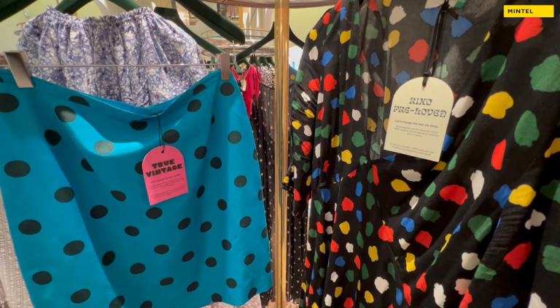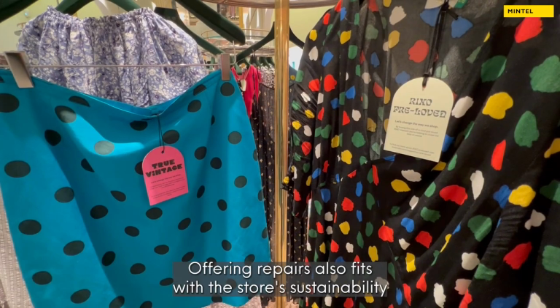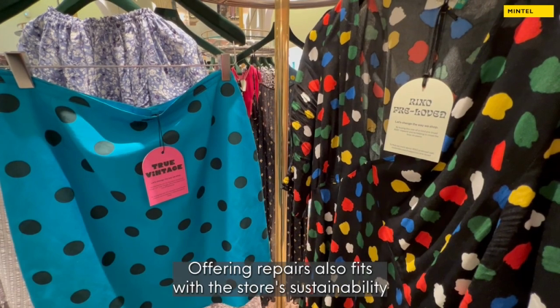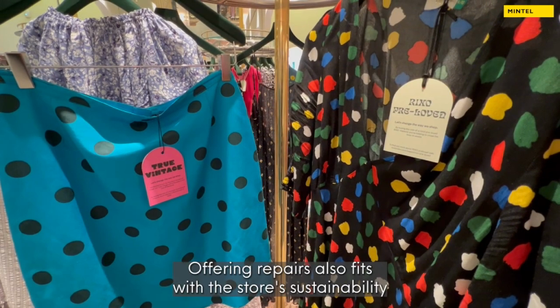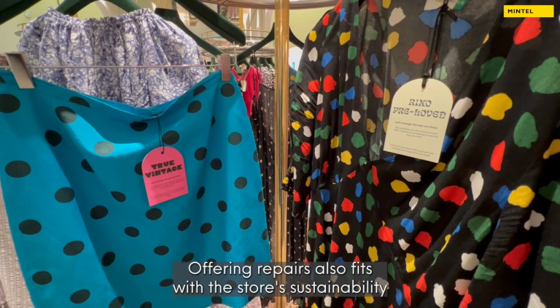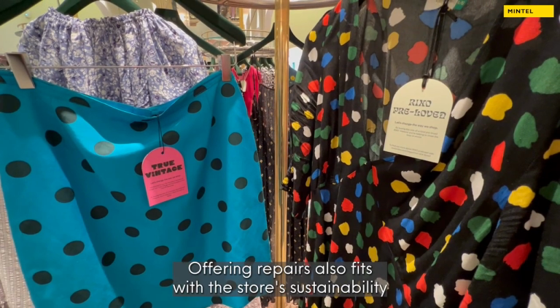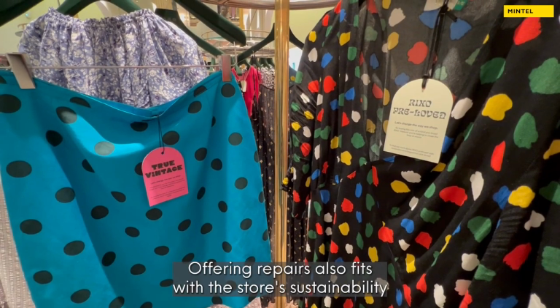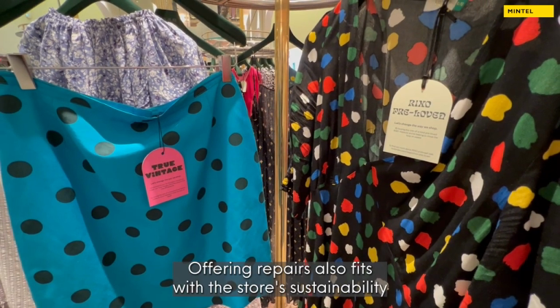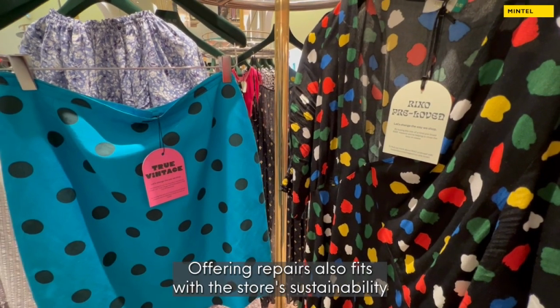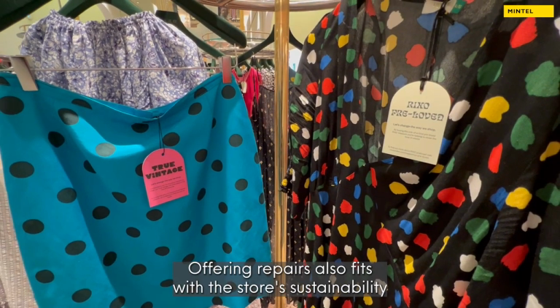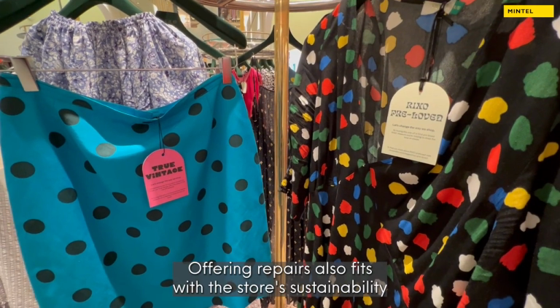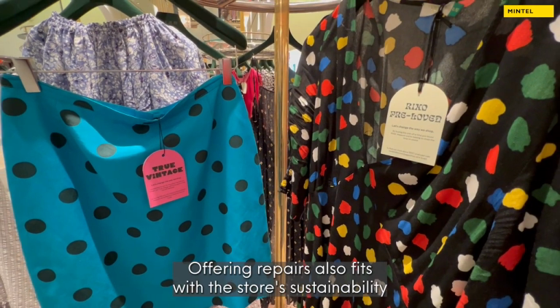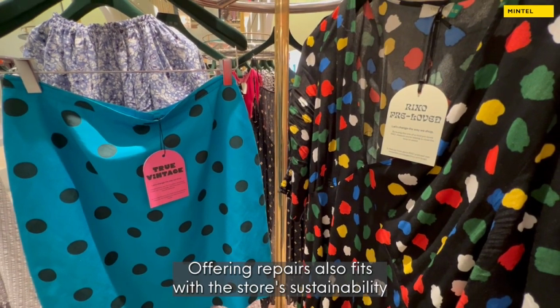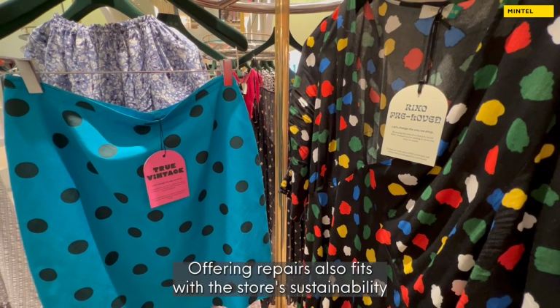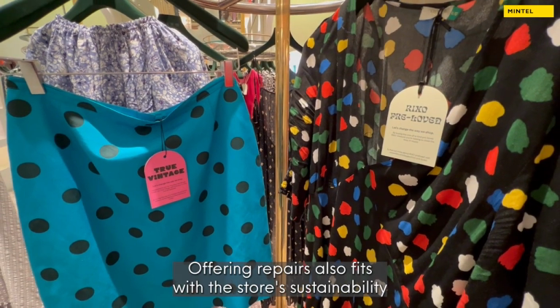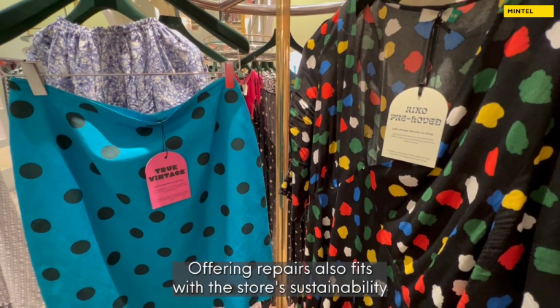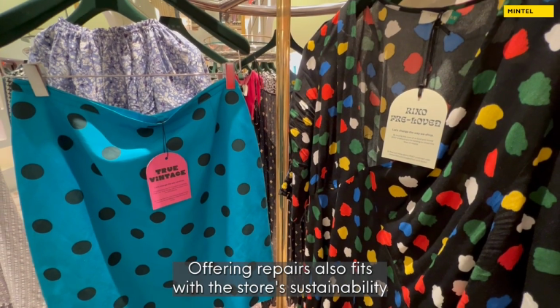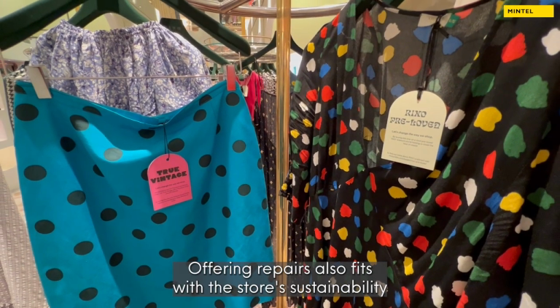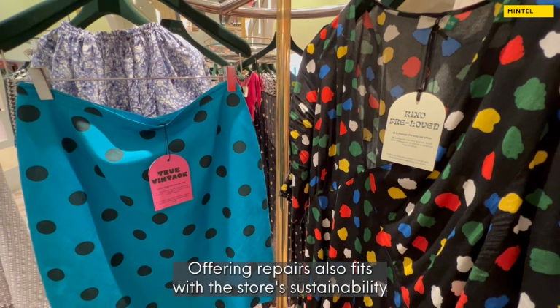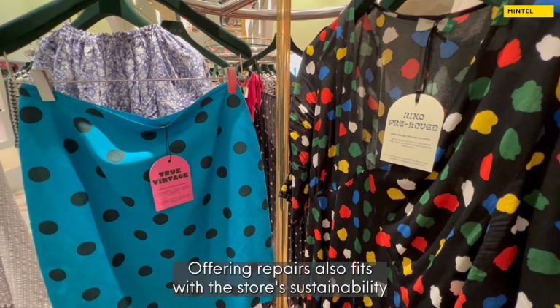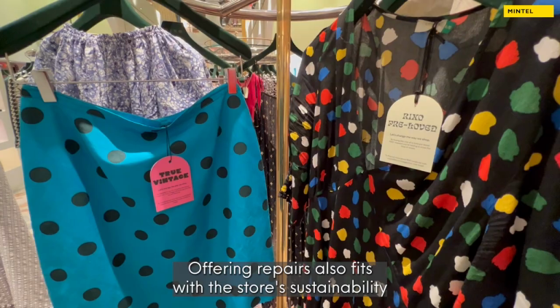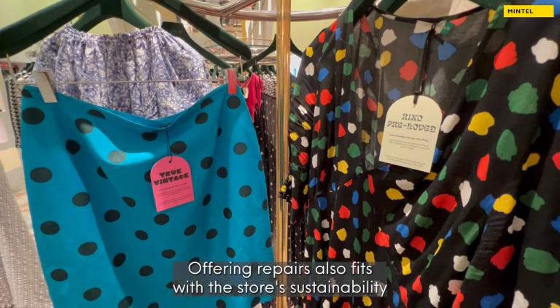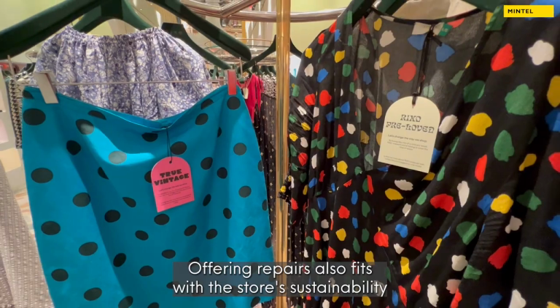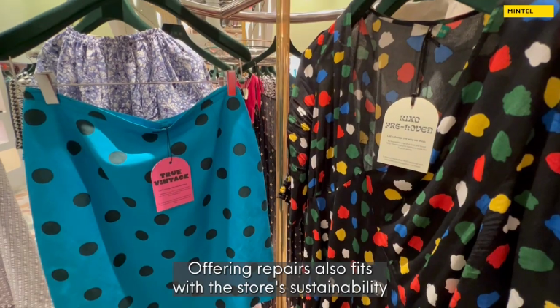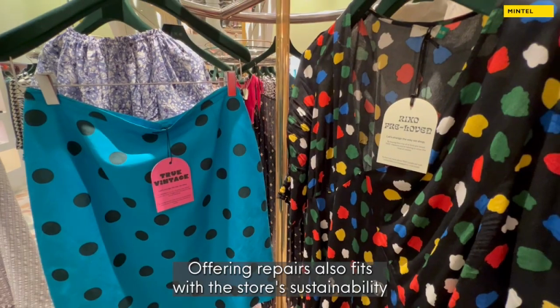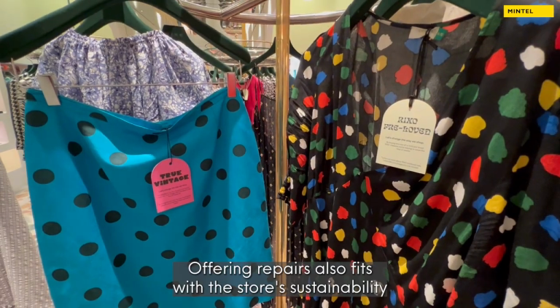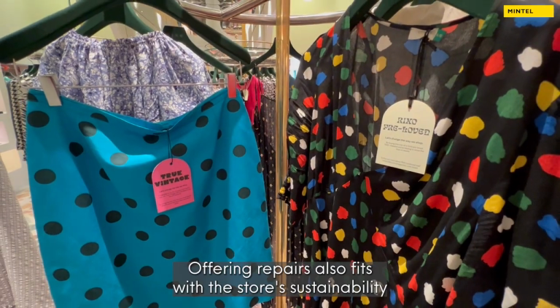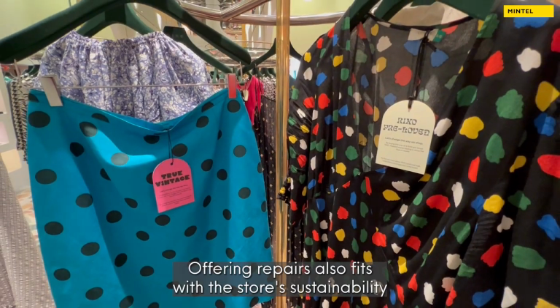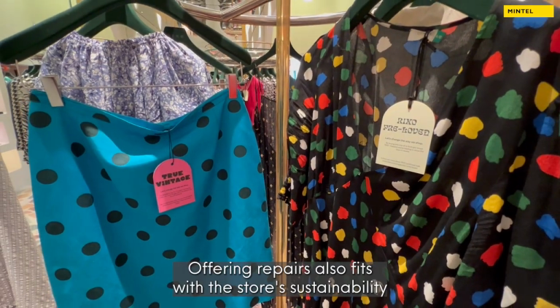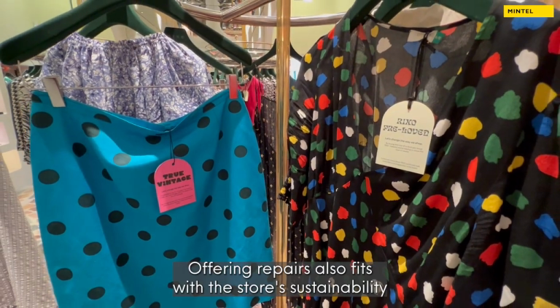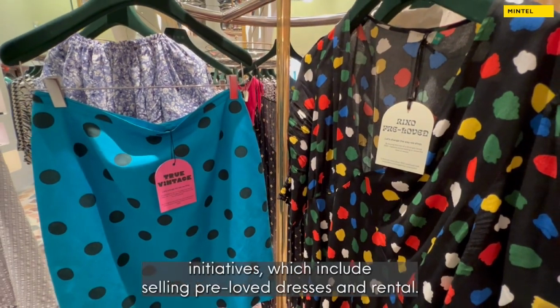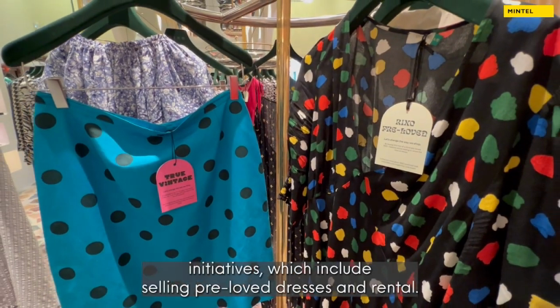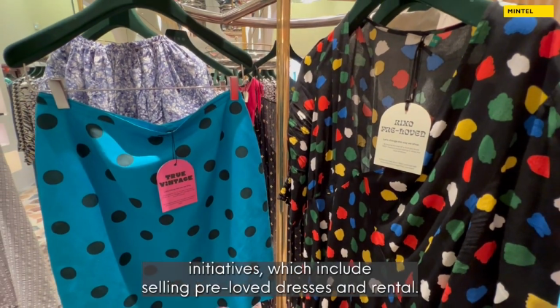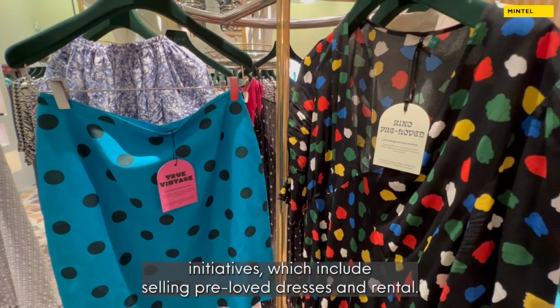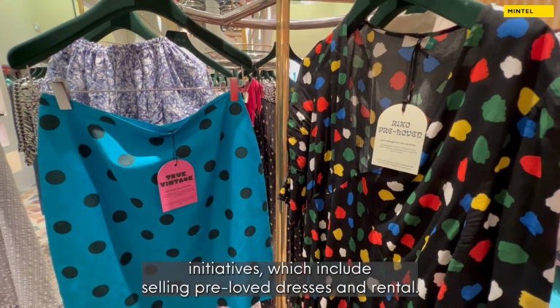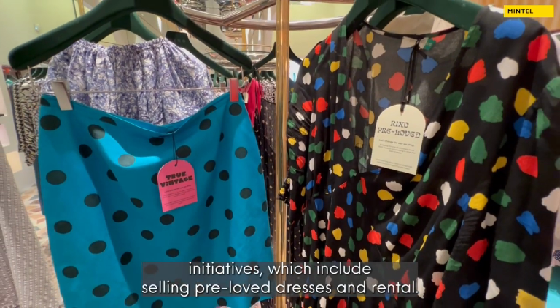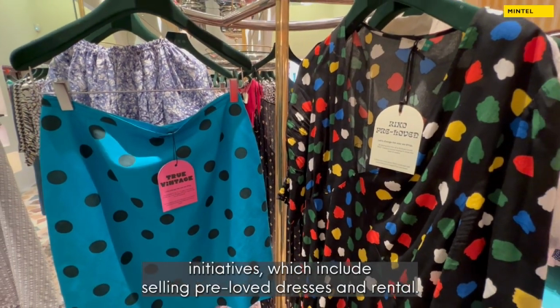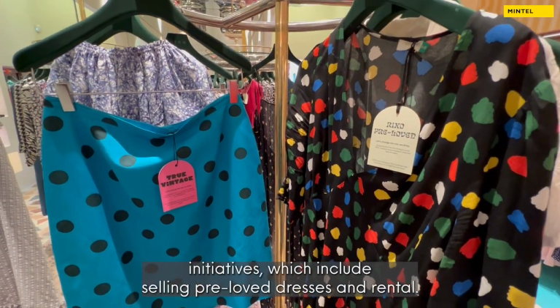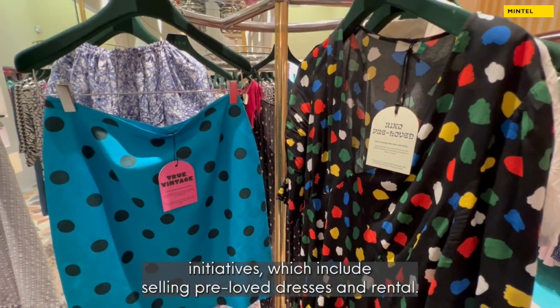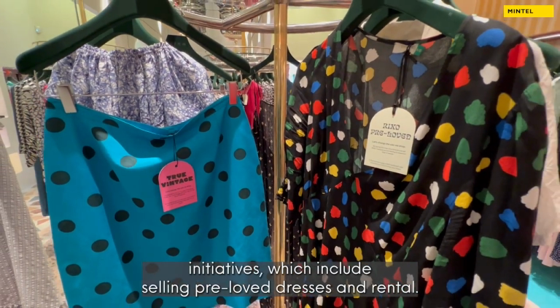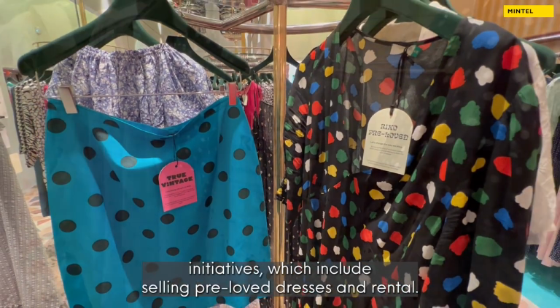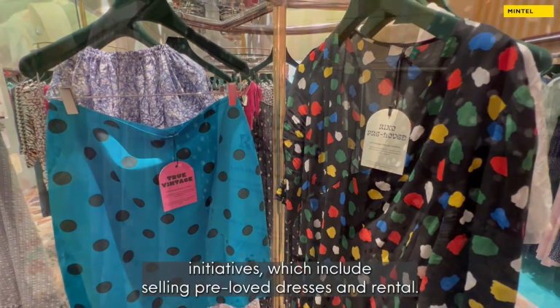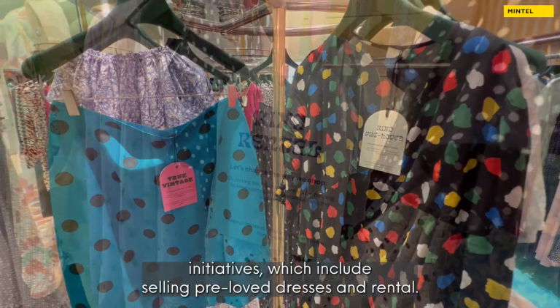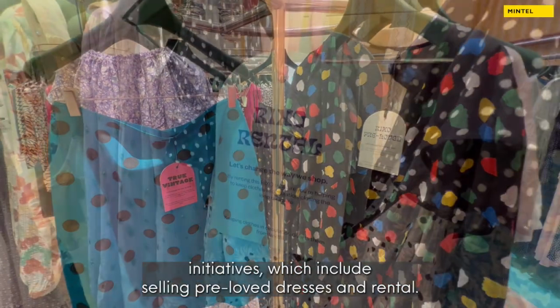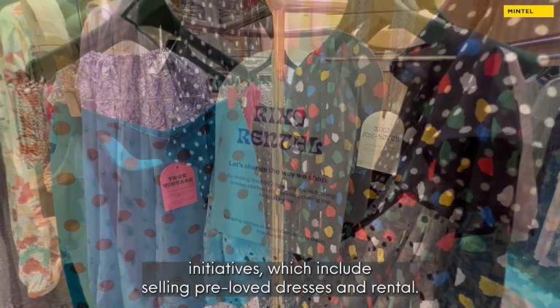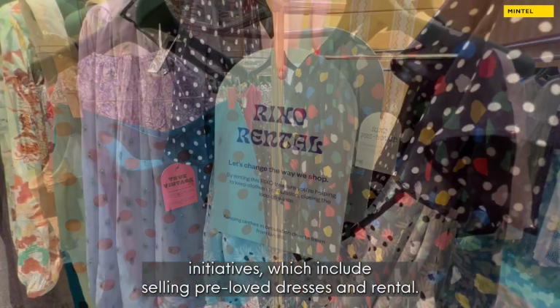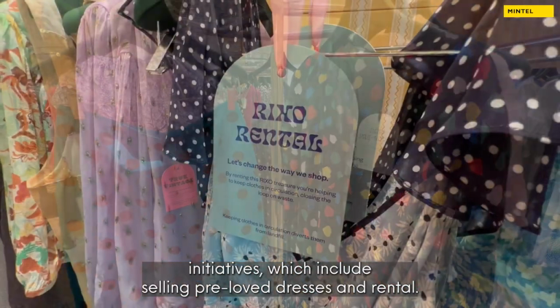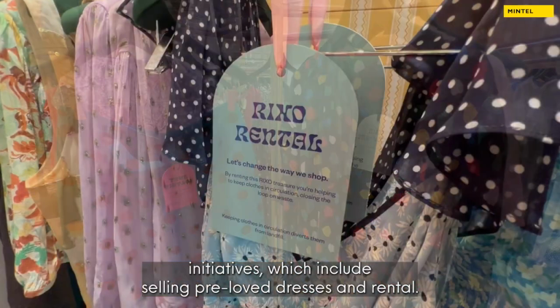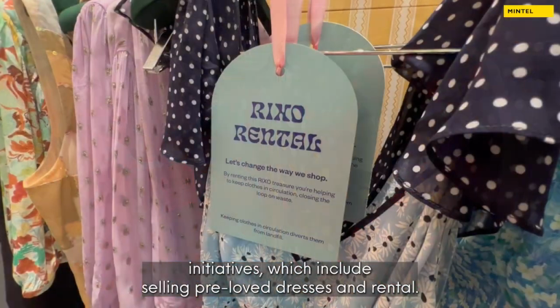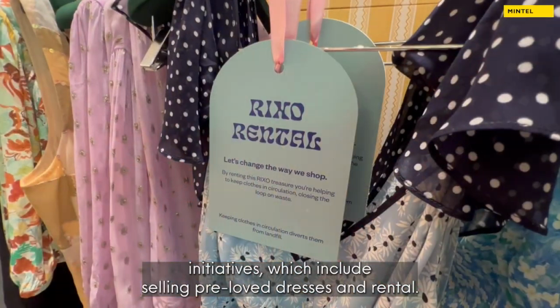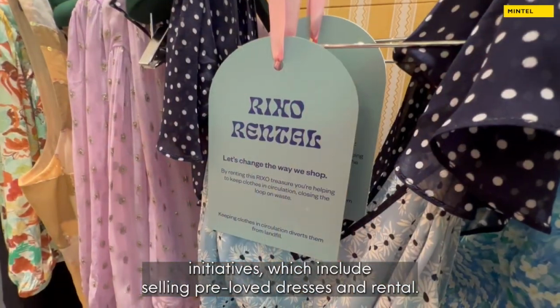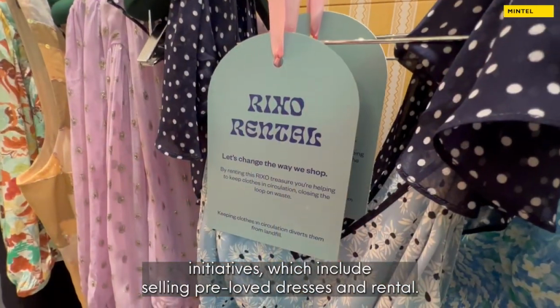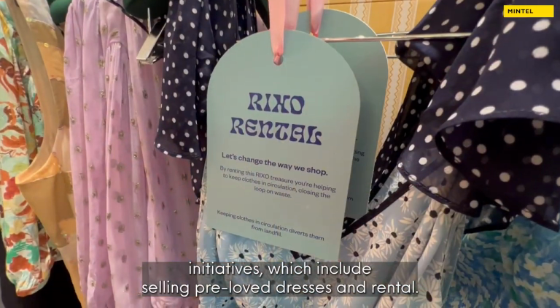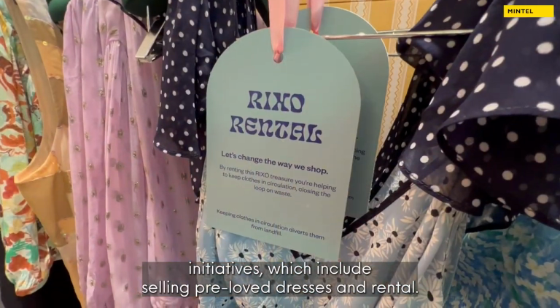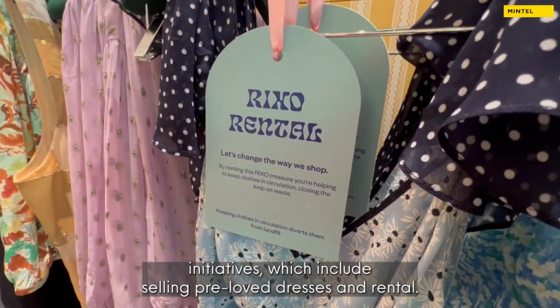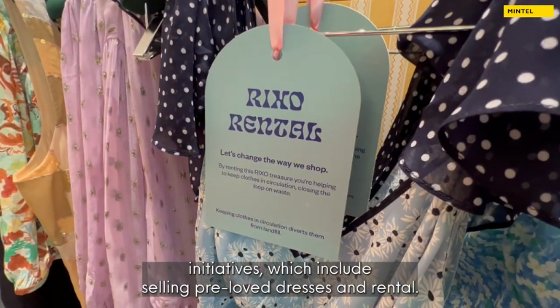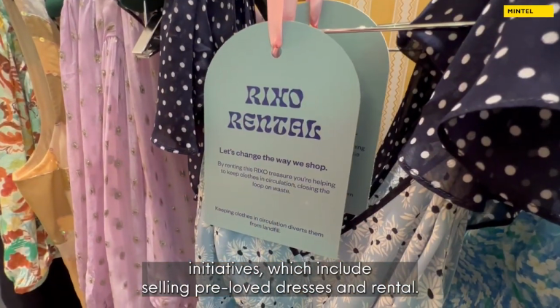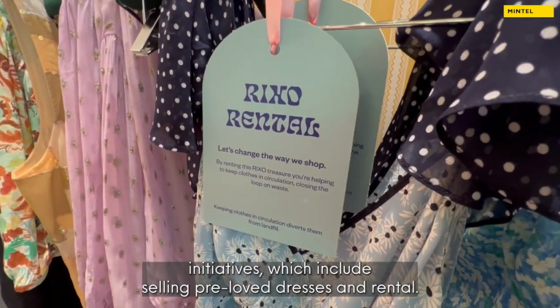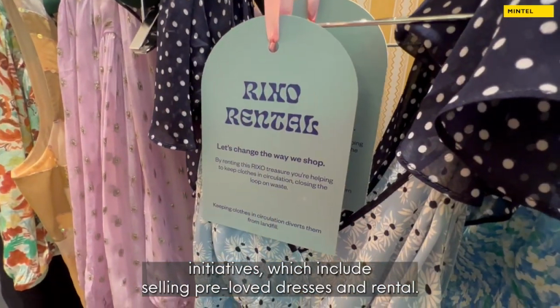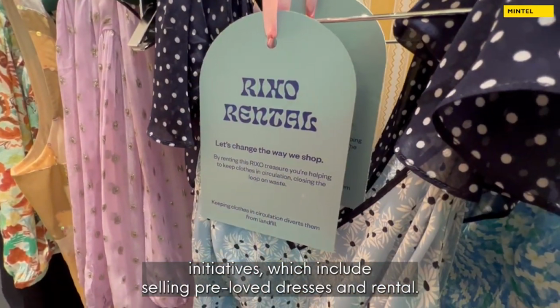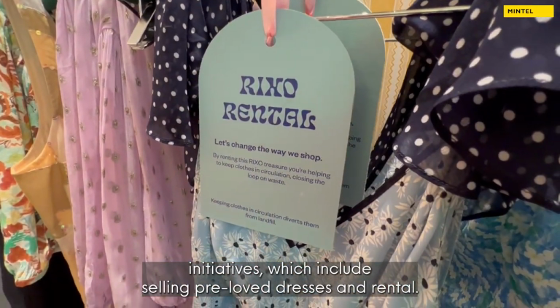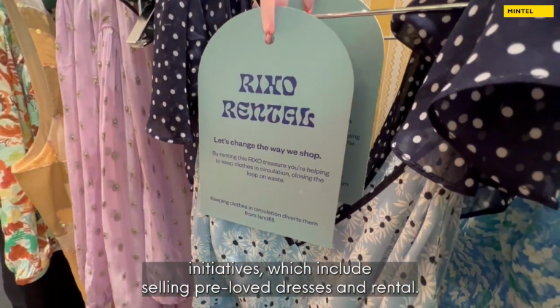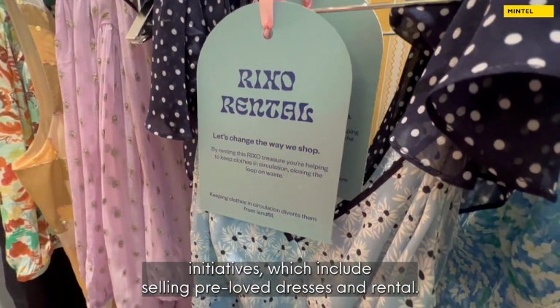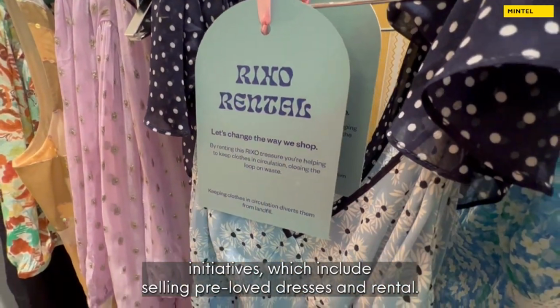Offering repairs also fits with the store's sustainability initiatives, which includes selling pre-loved dresses and rental.